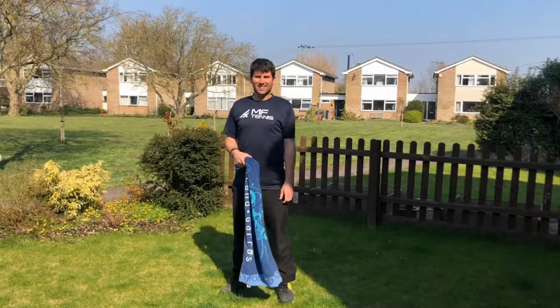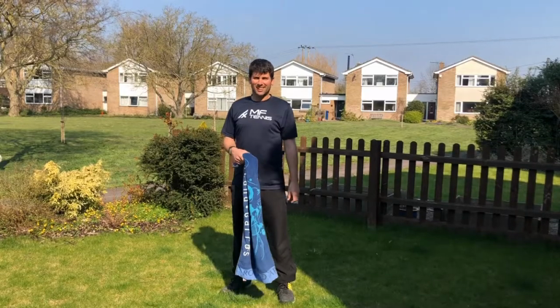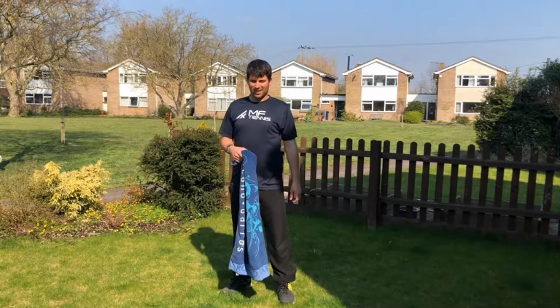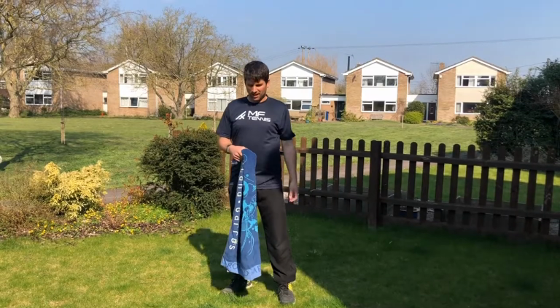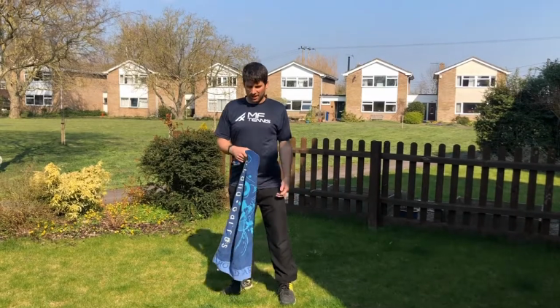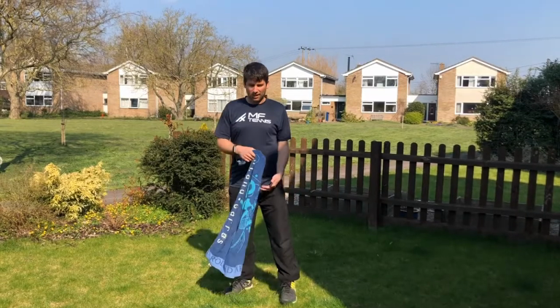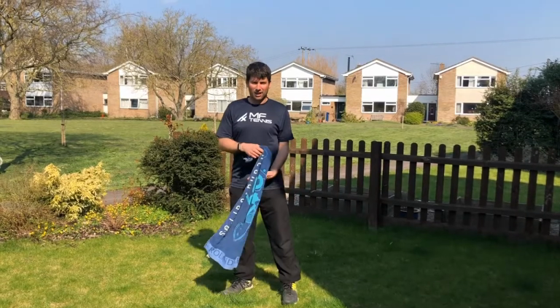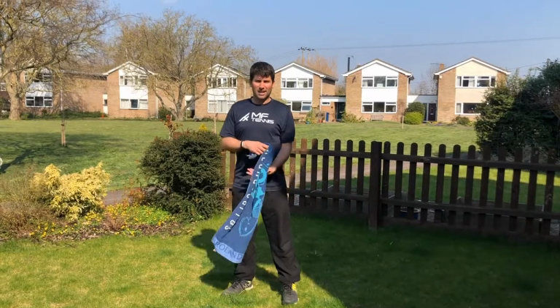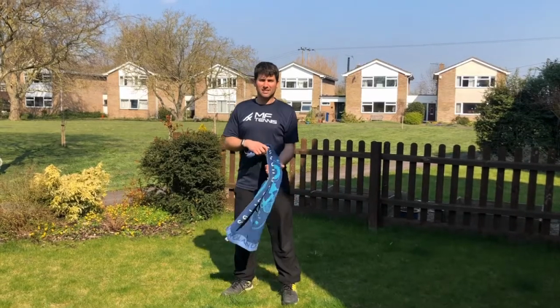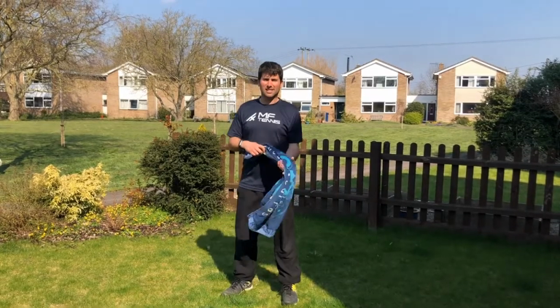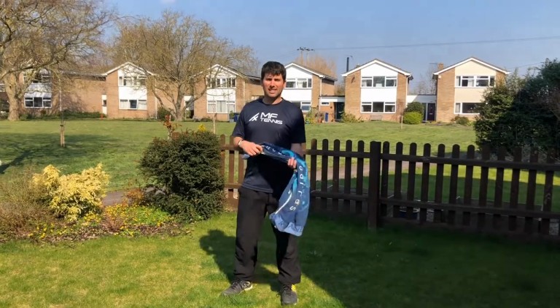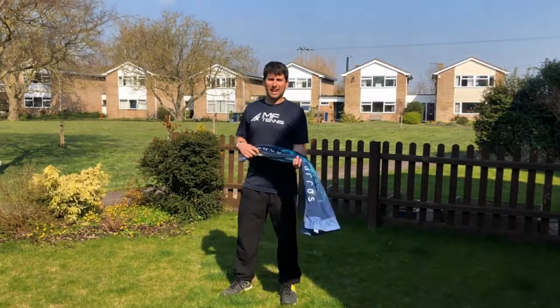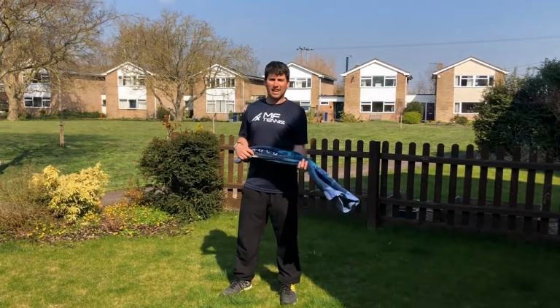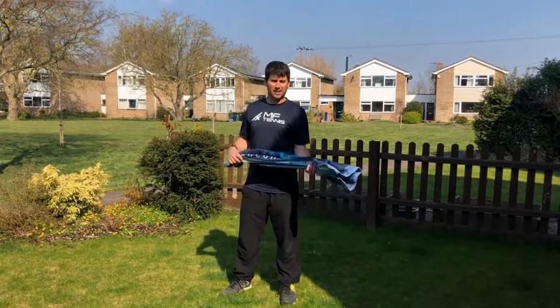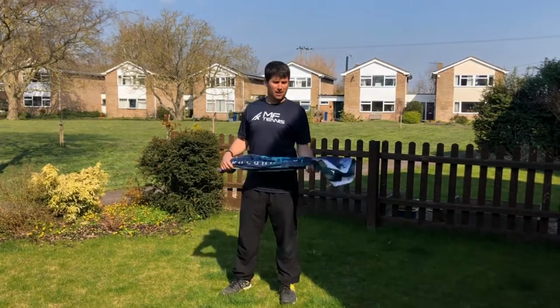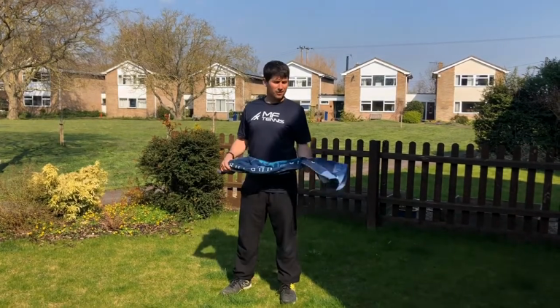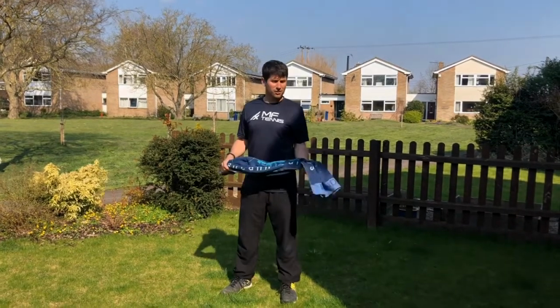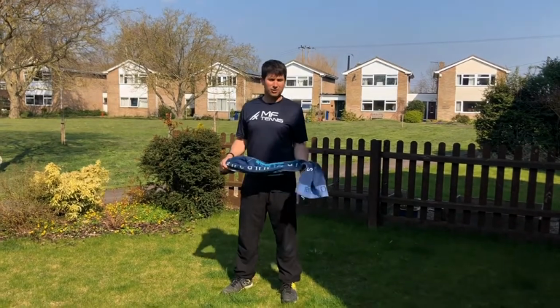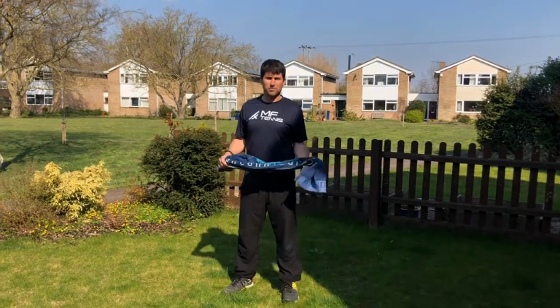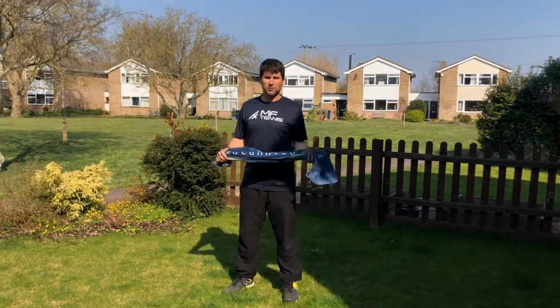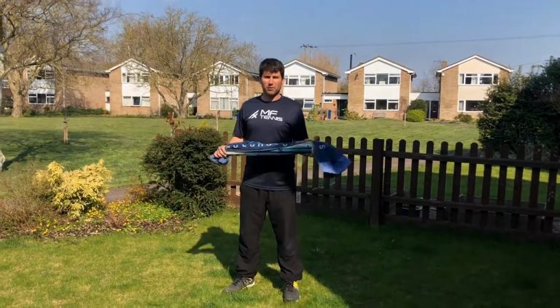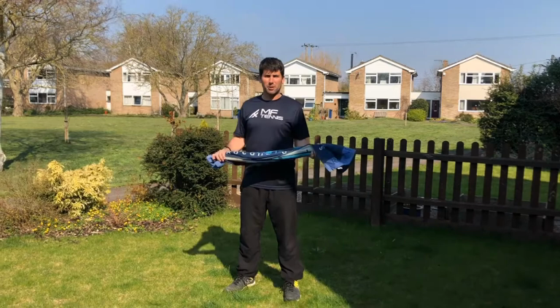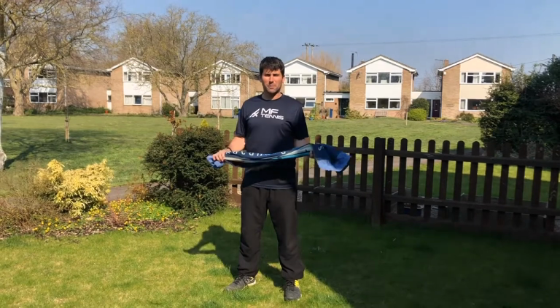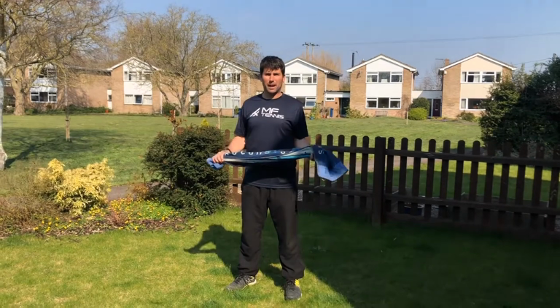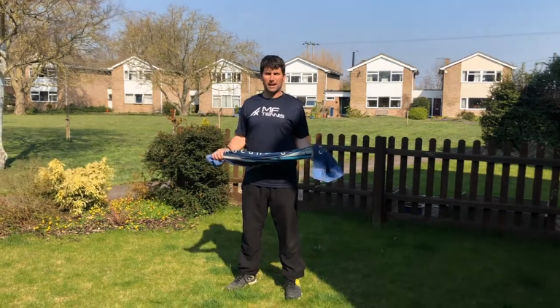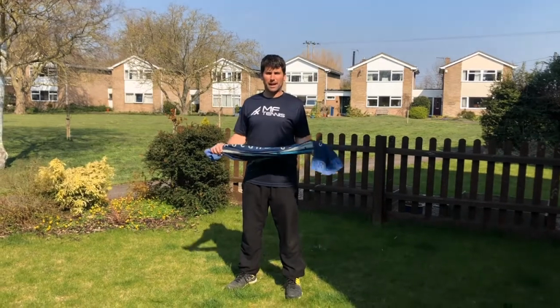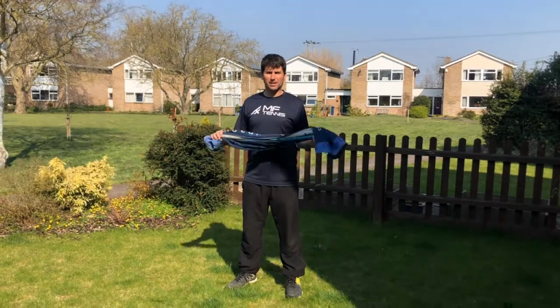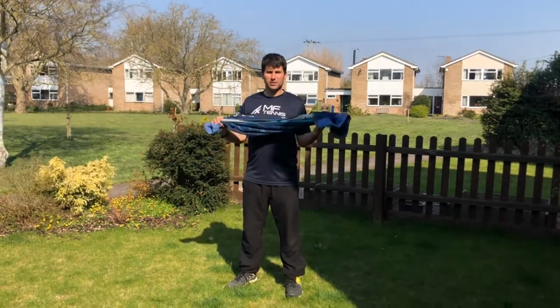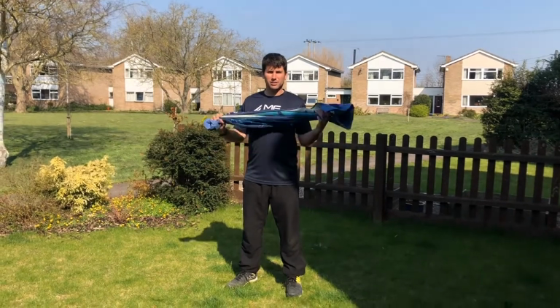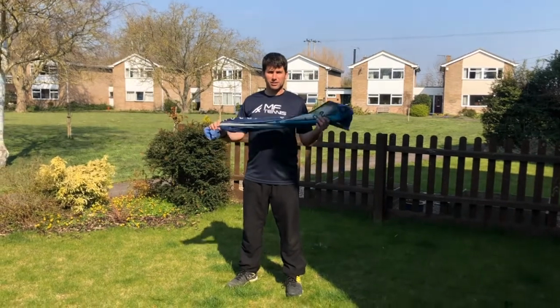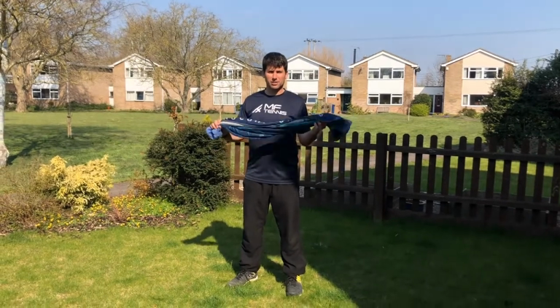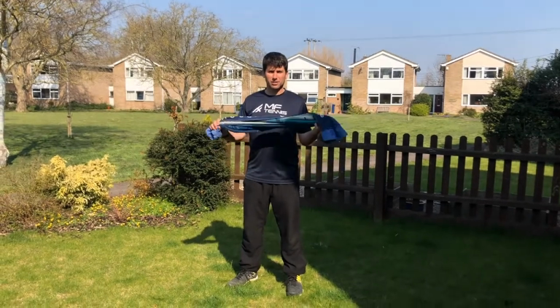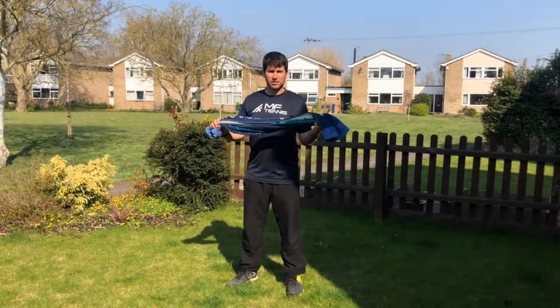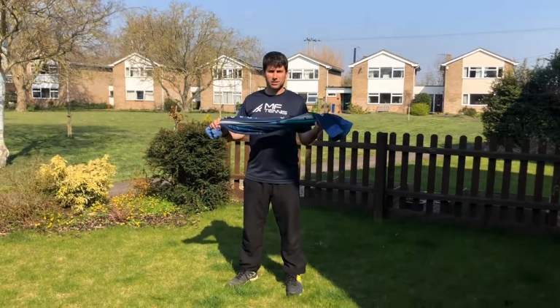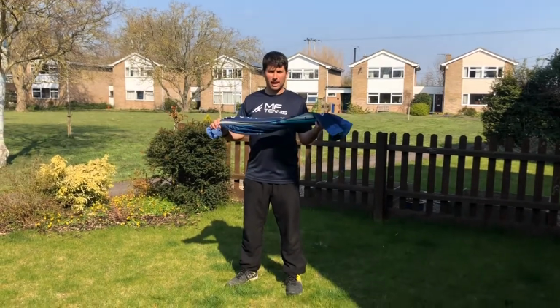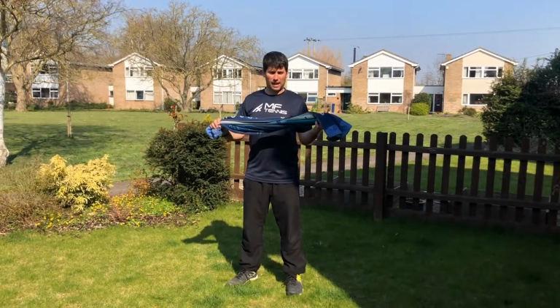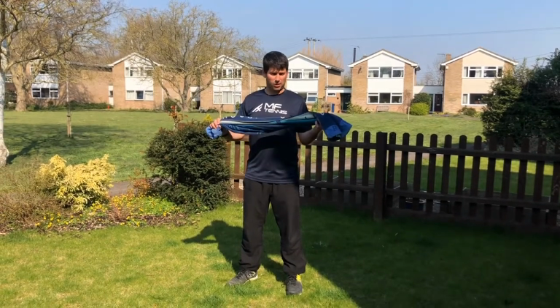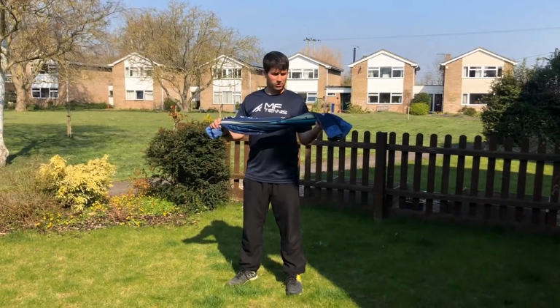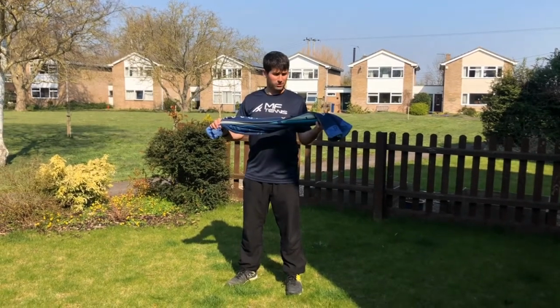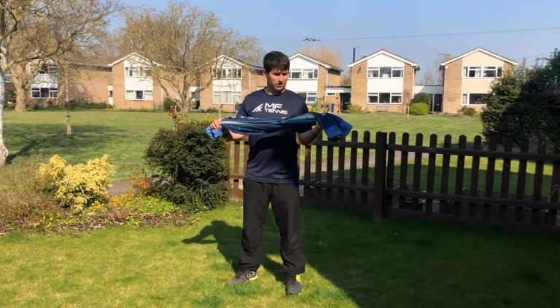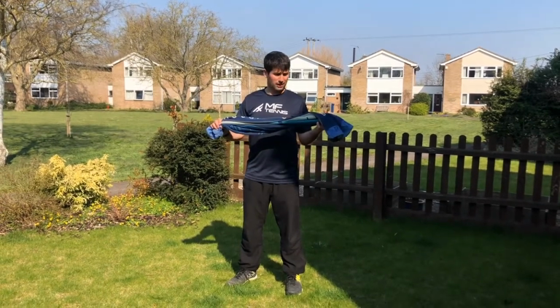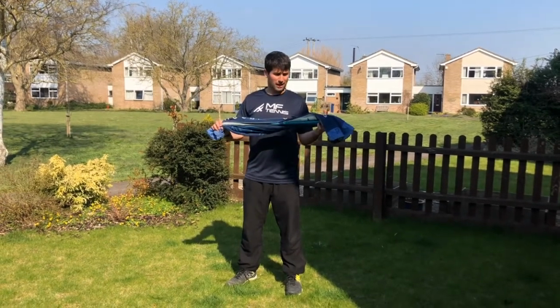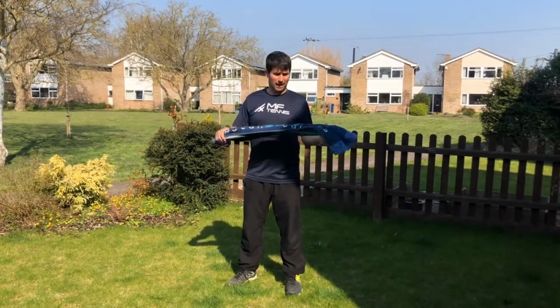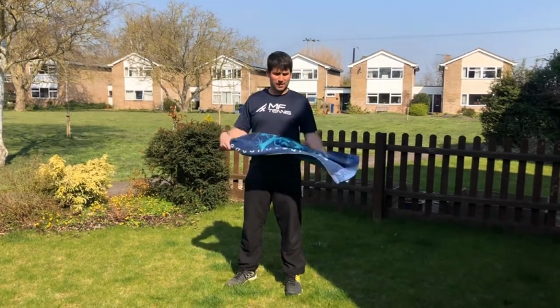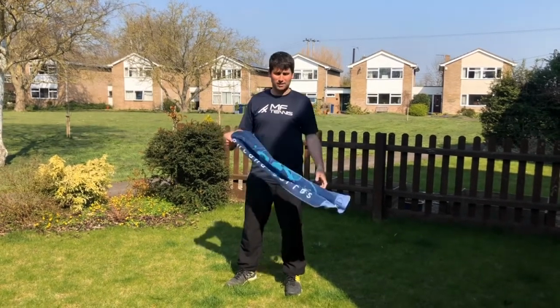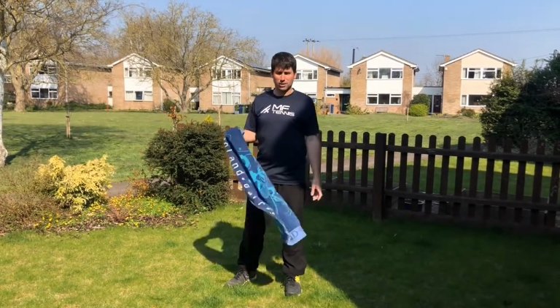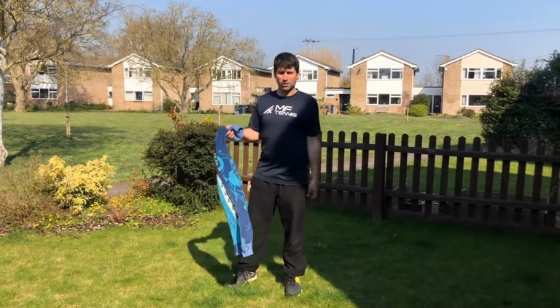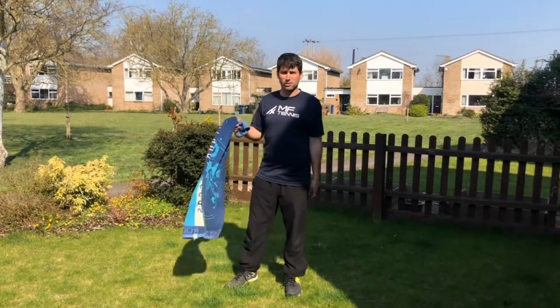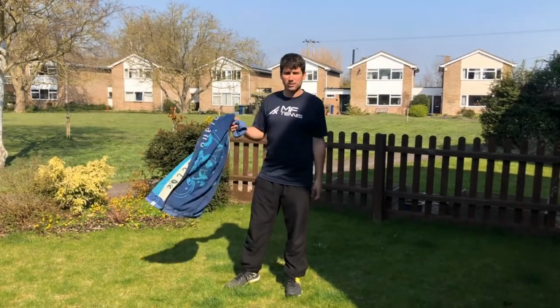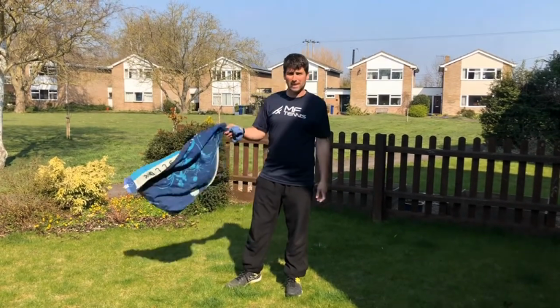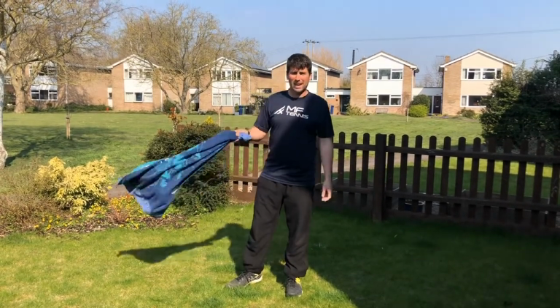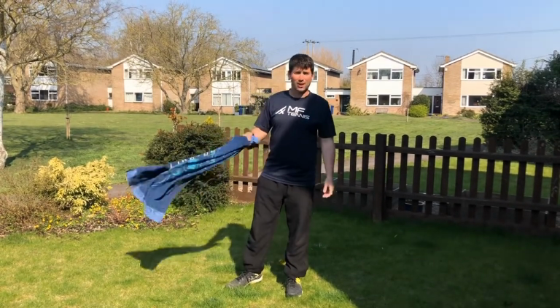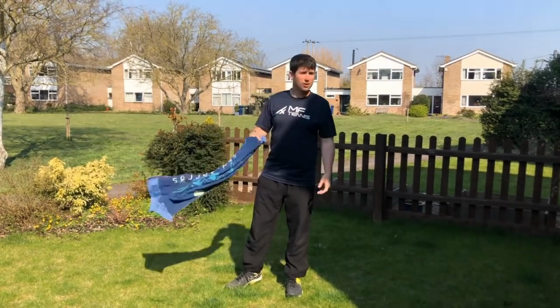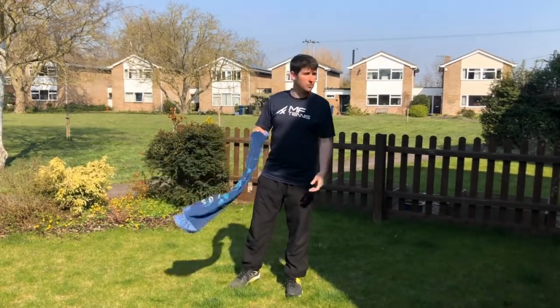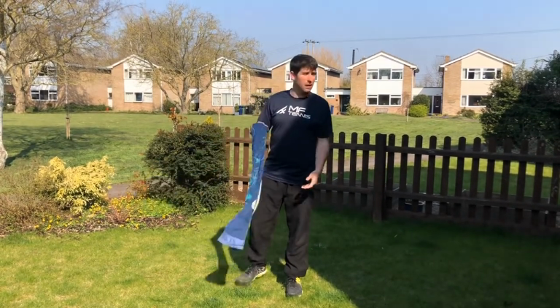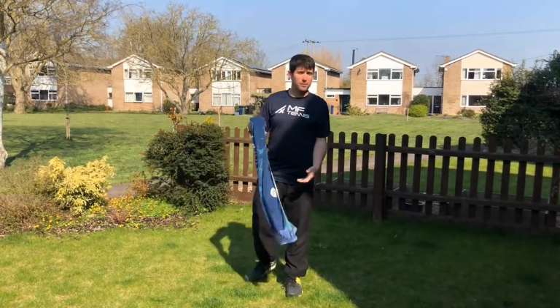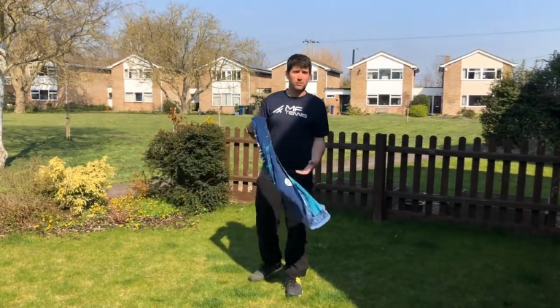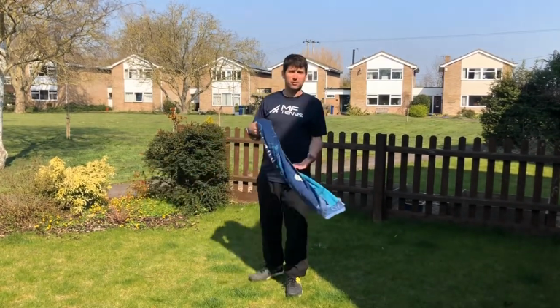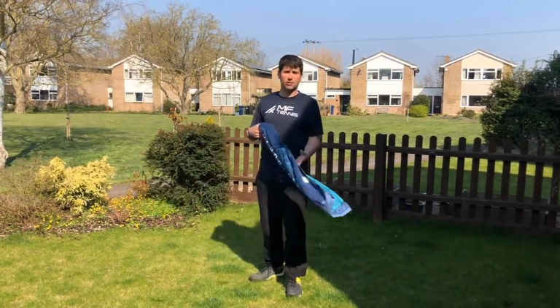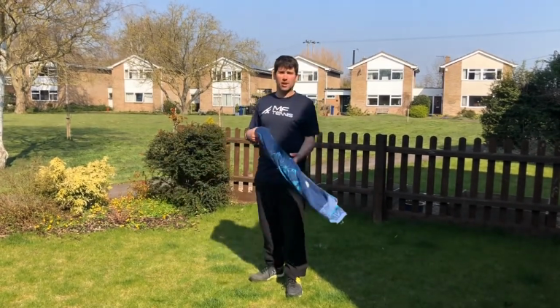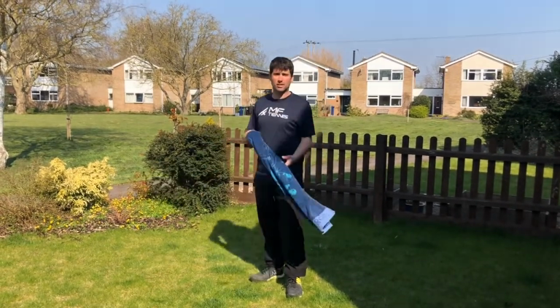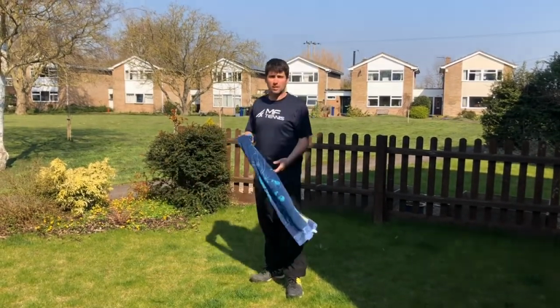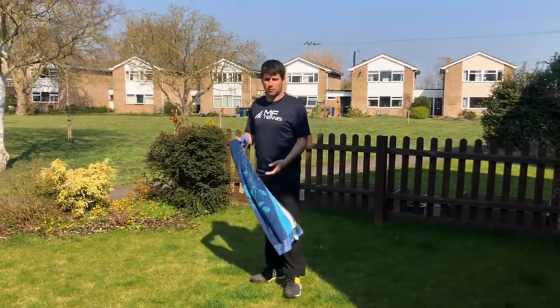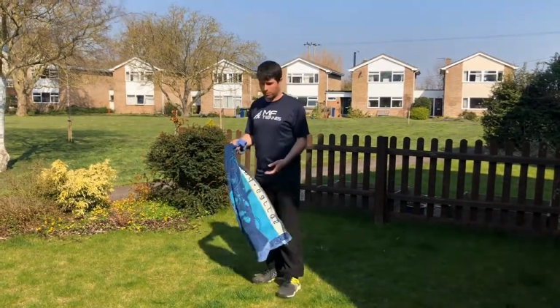Hi guys, today I've got some 400 back hands using just a towel. You can use a towel, you can maybe even try a jumper.